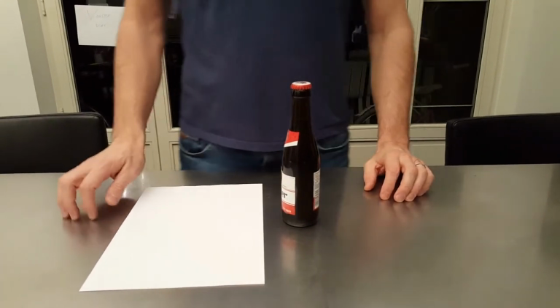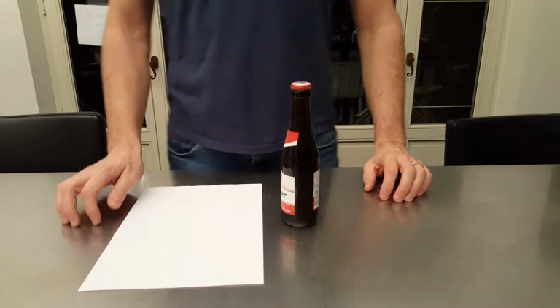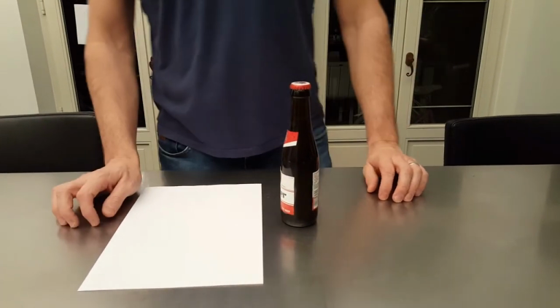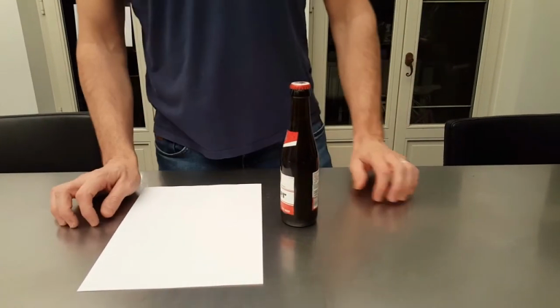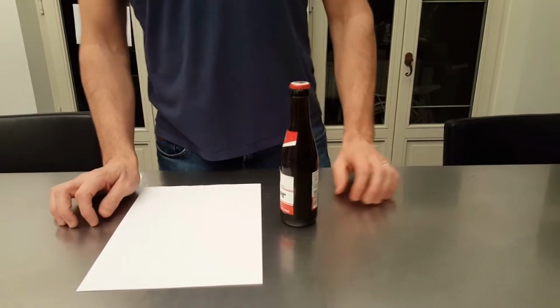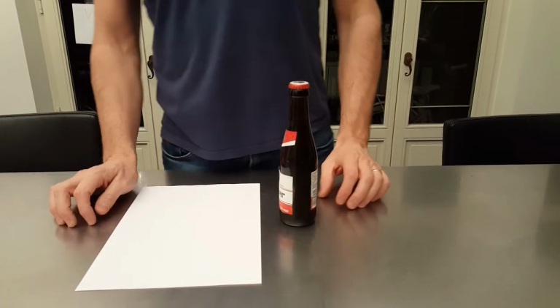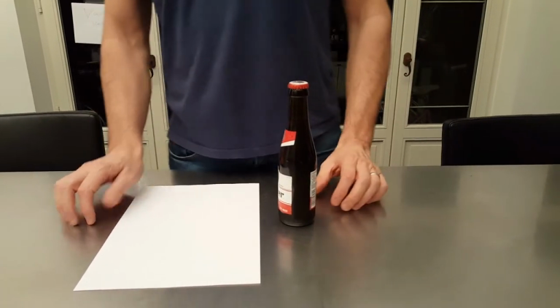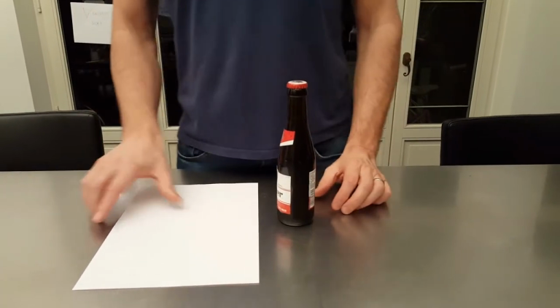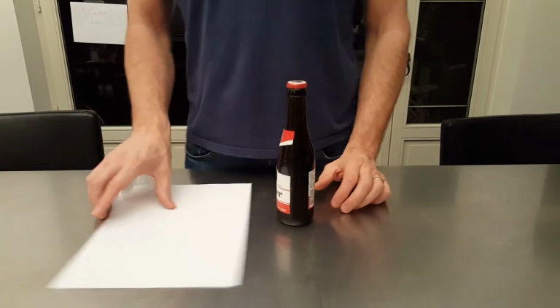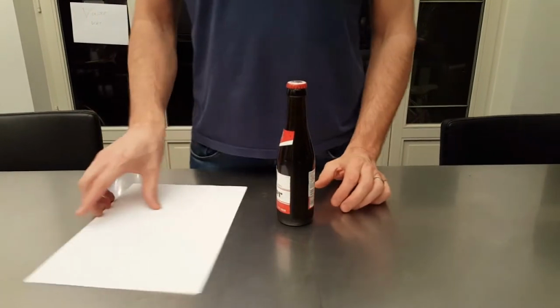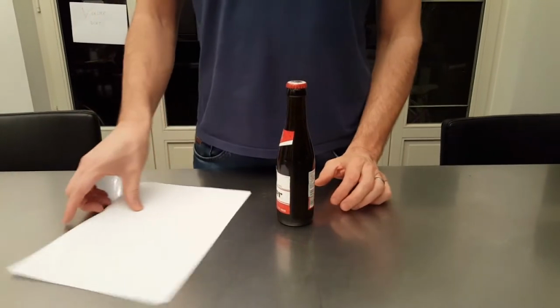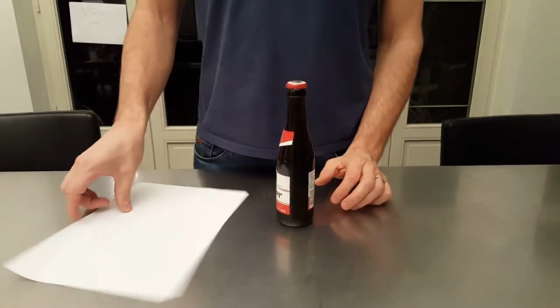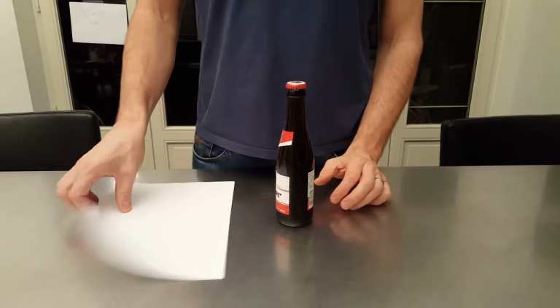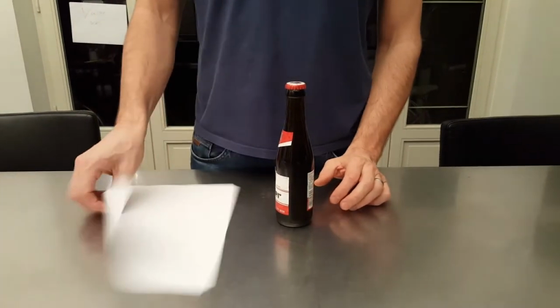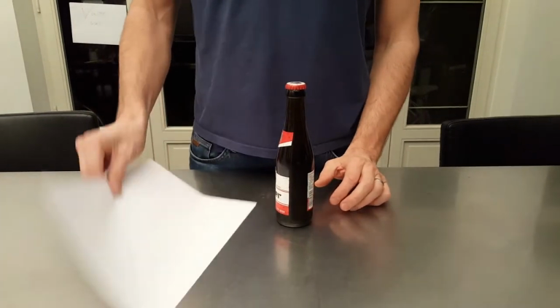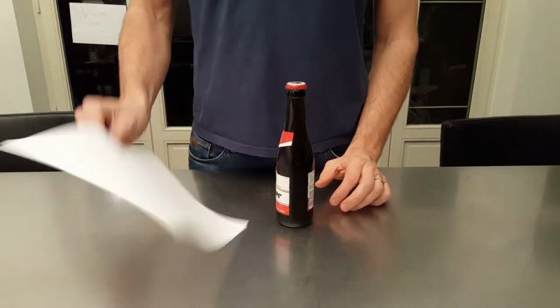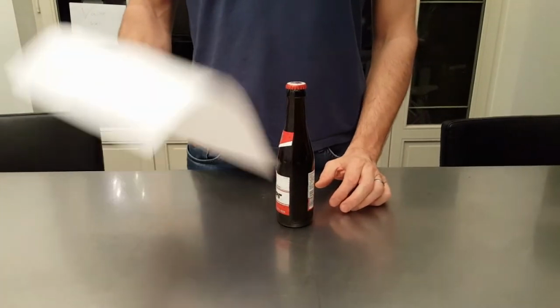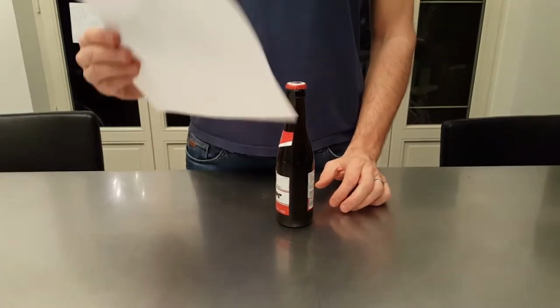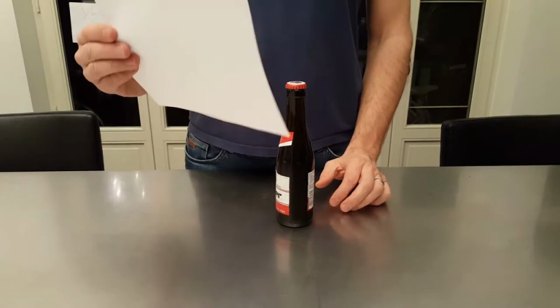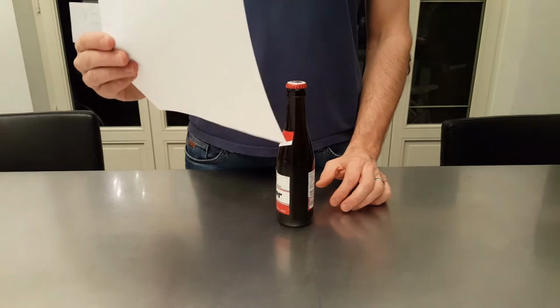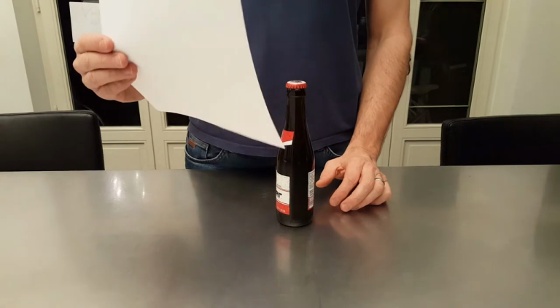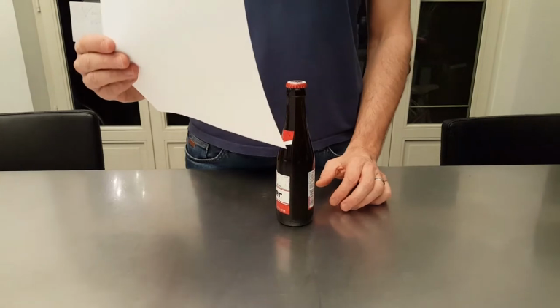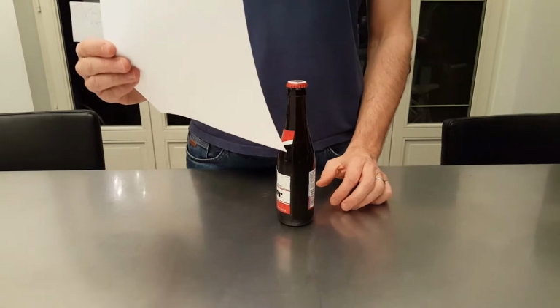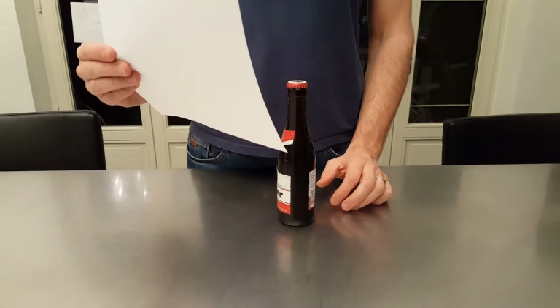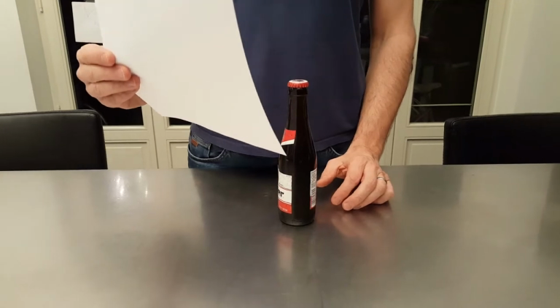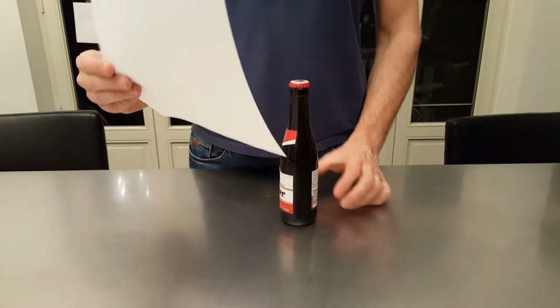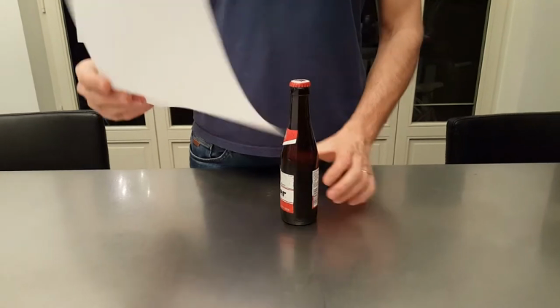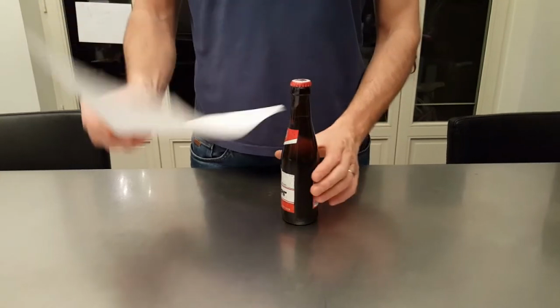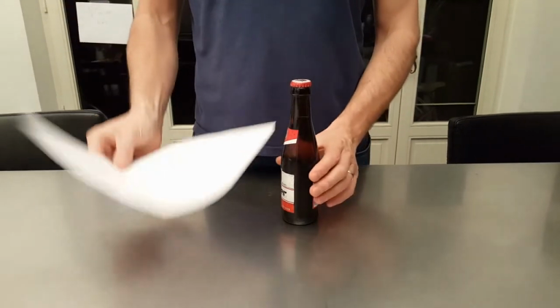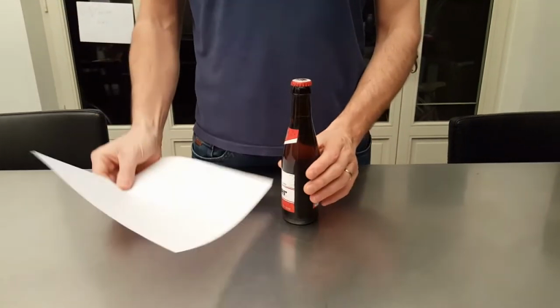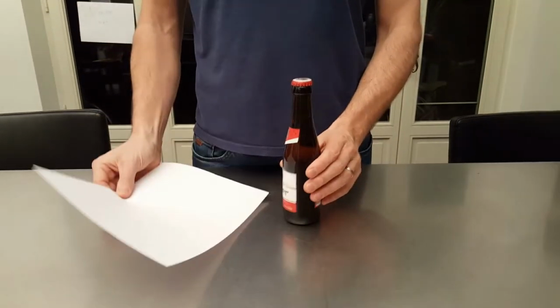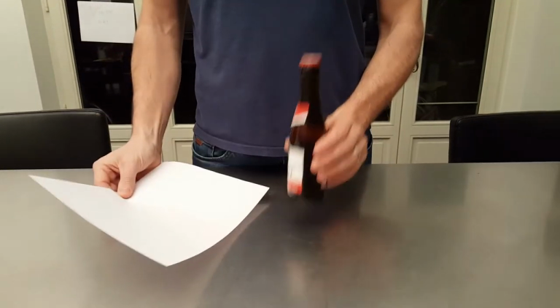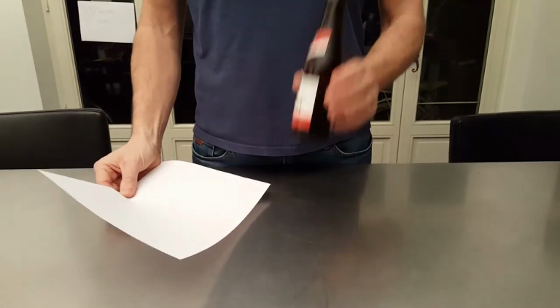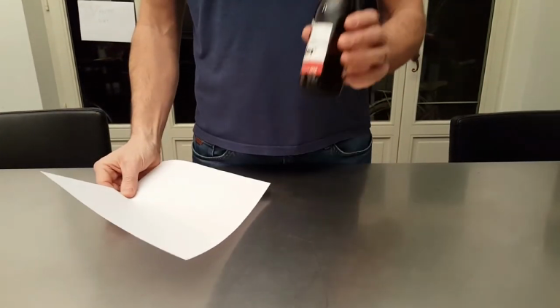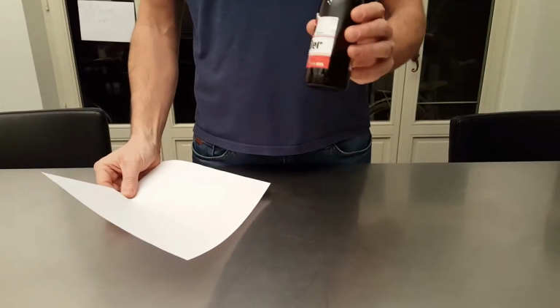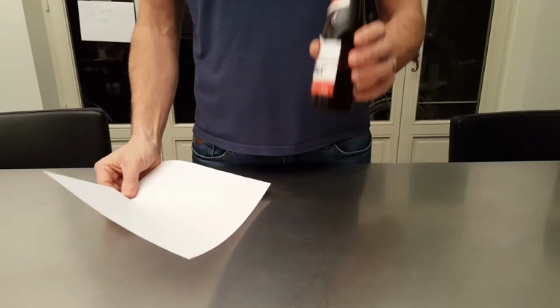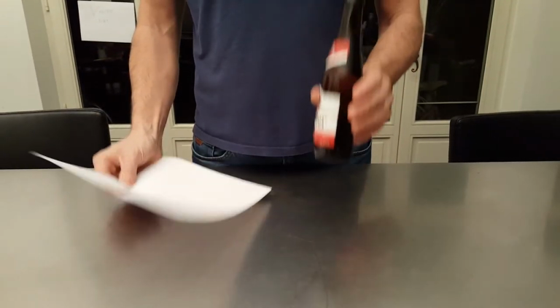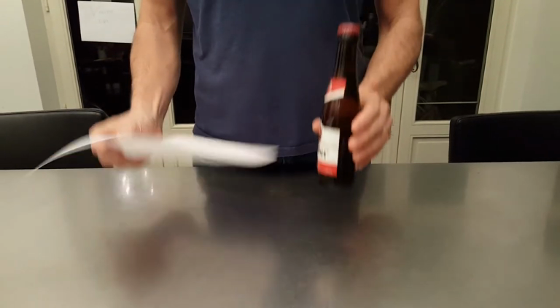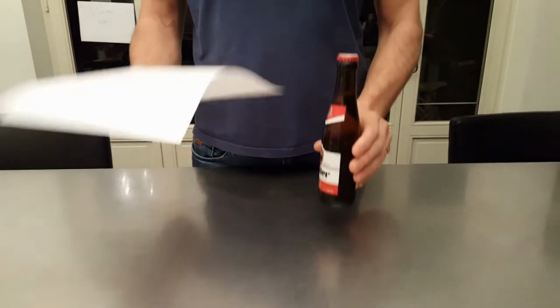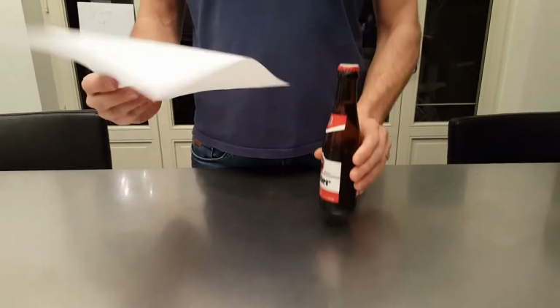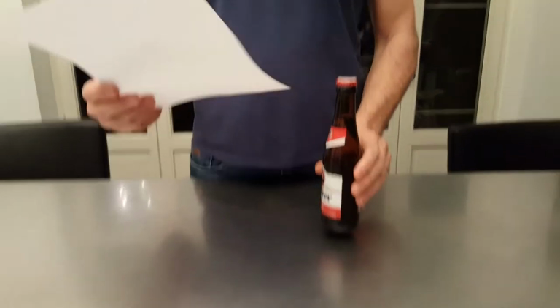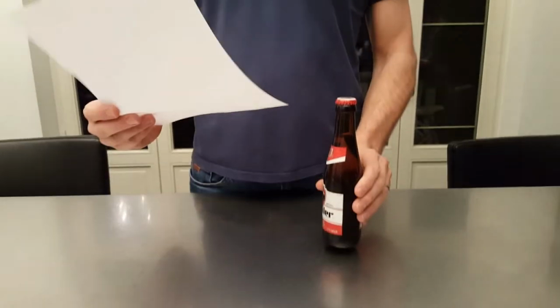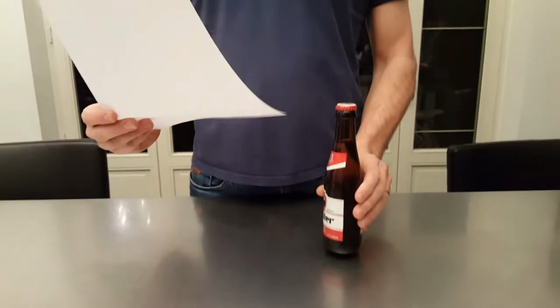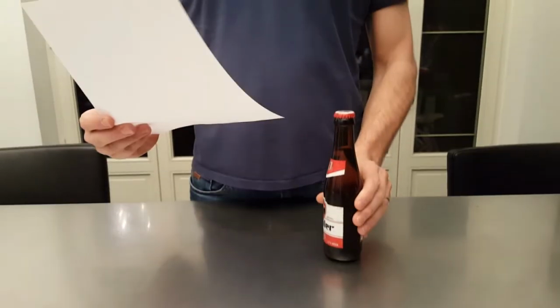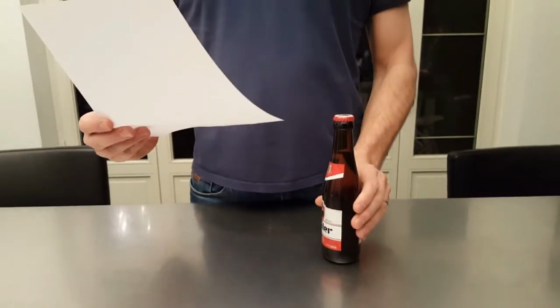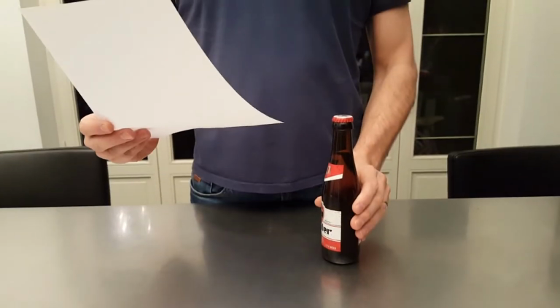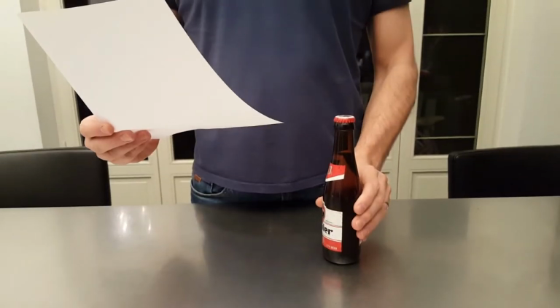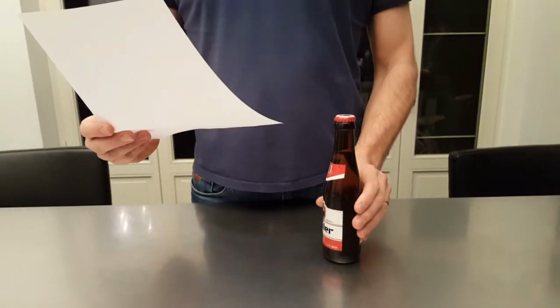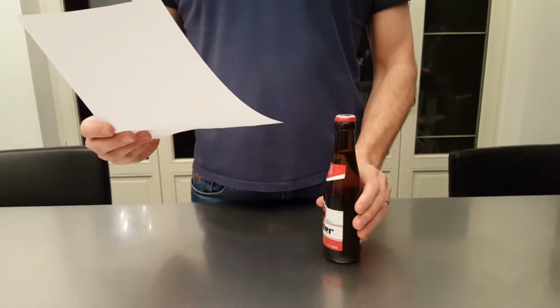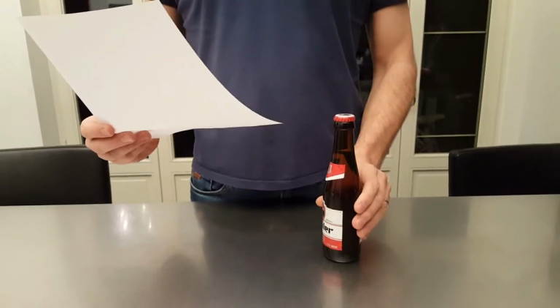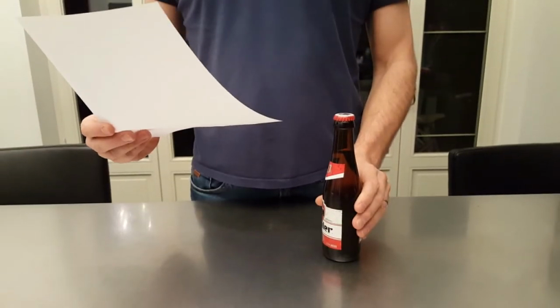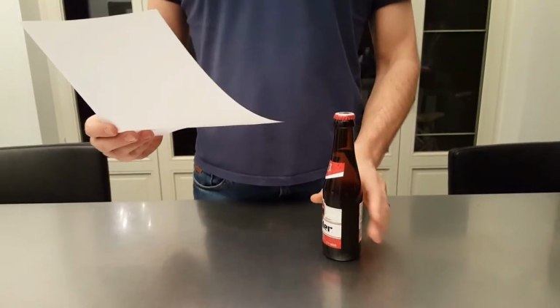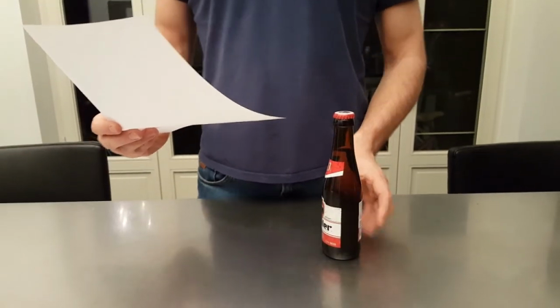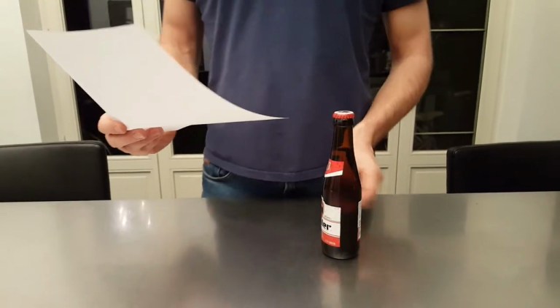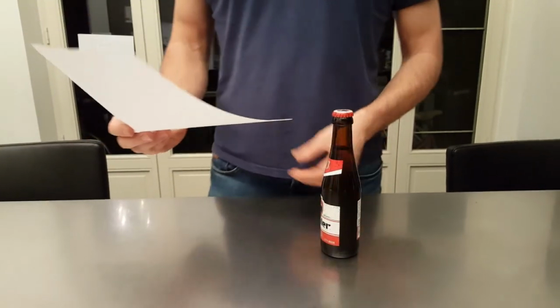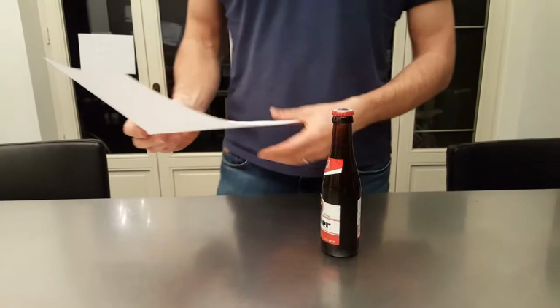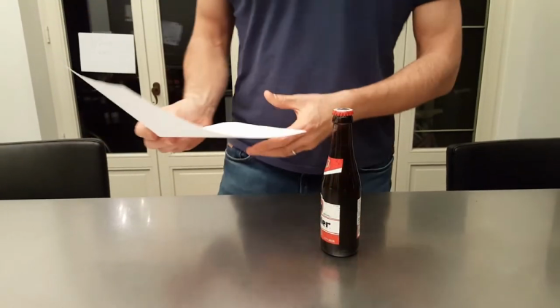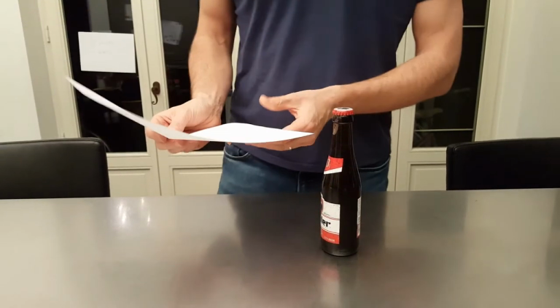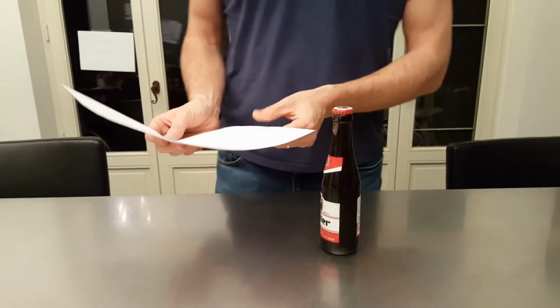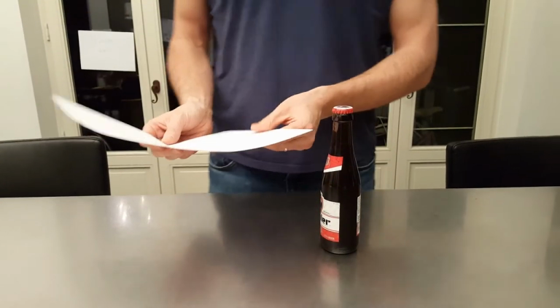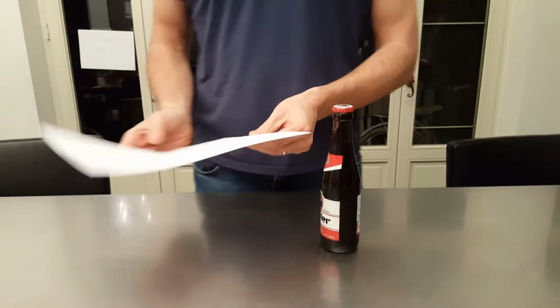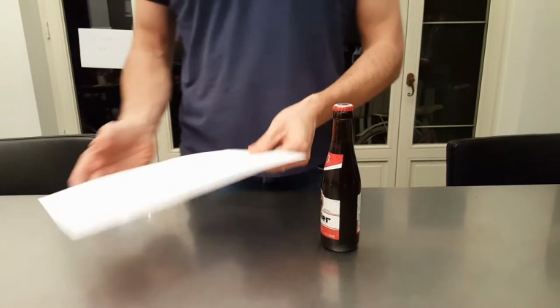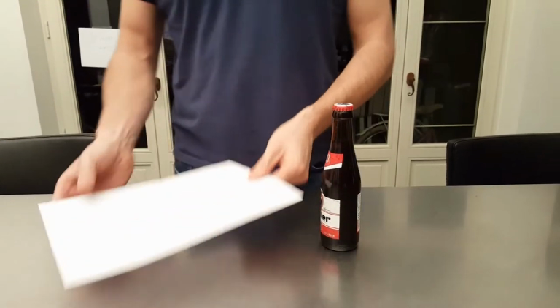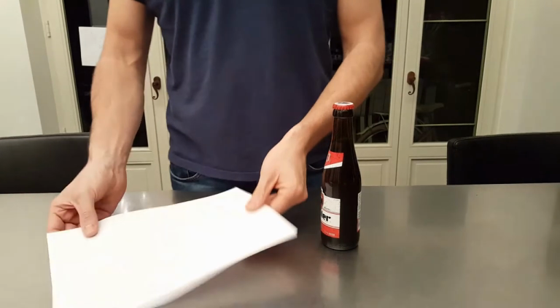So how do you open a bottle of beer with a piece of paper? What do you need? A bottle of beer and a piece of paper. It's actually very similar to the lighter.